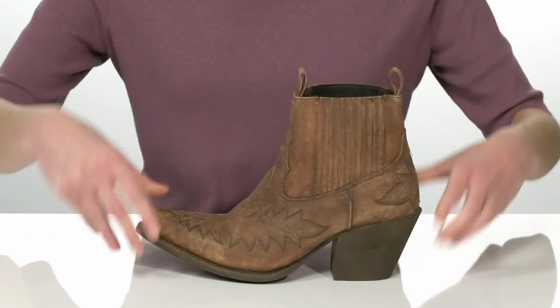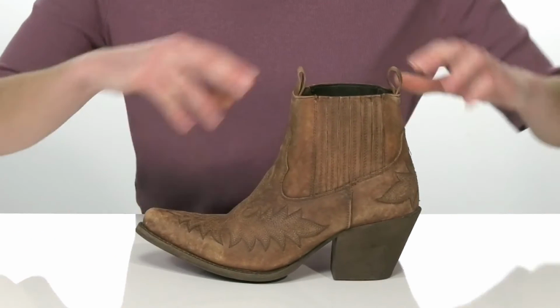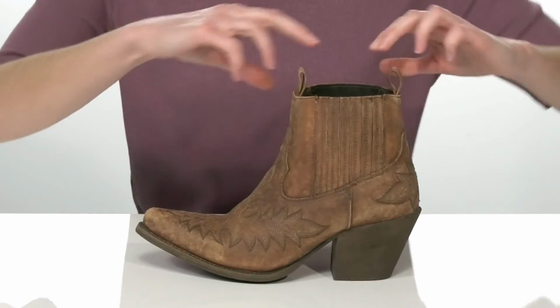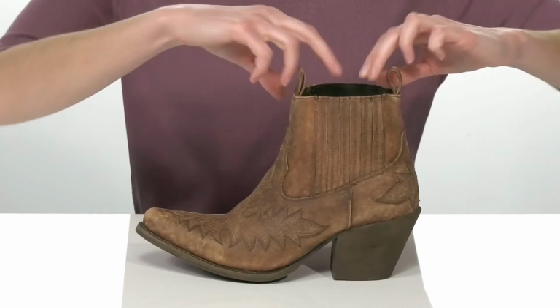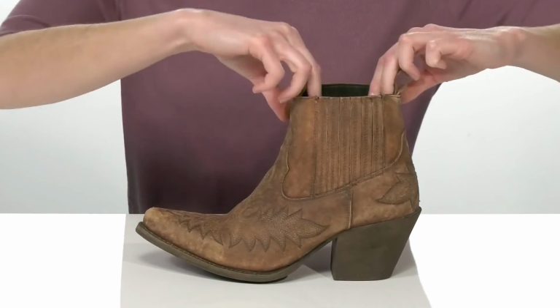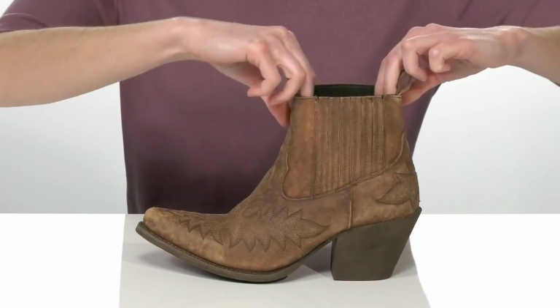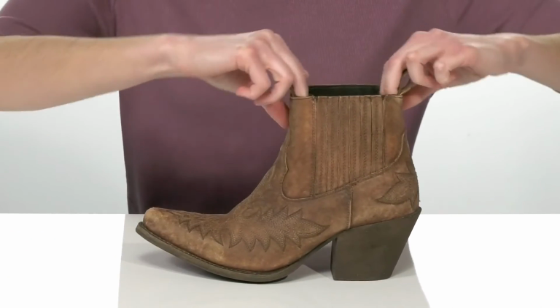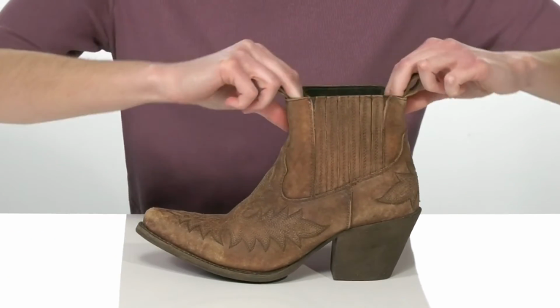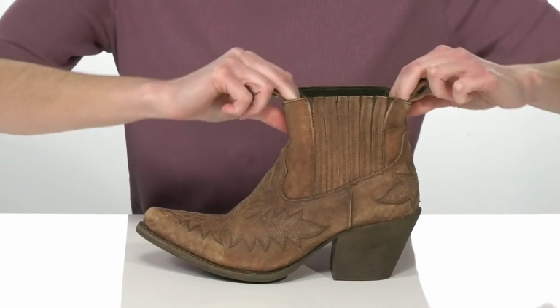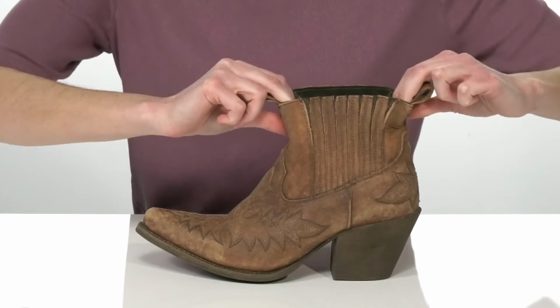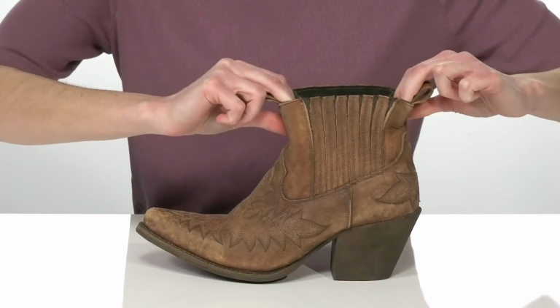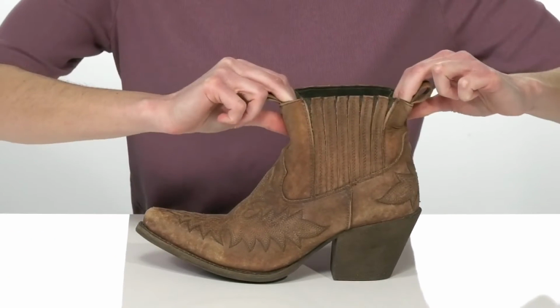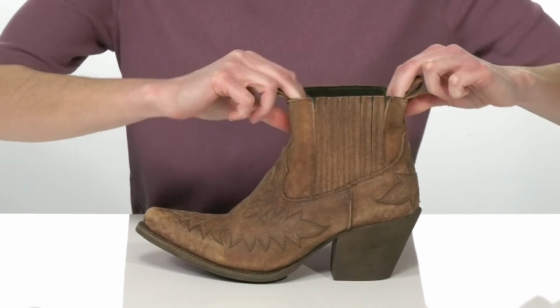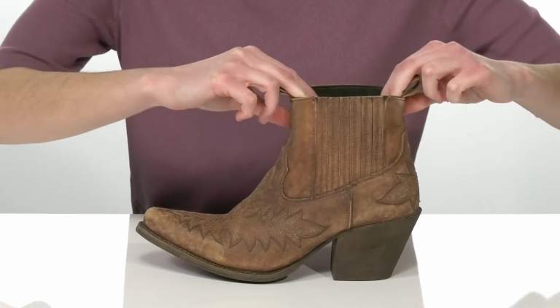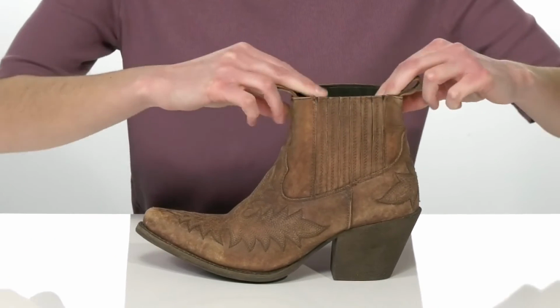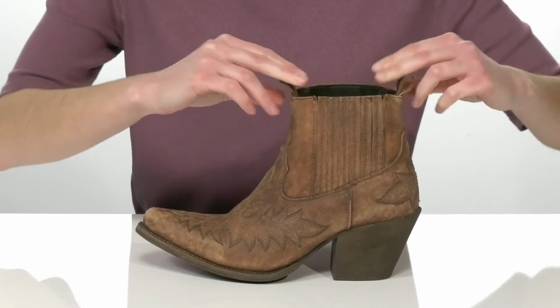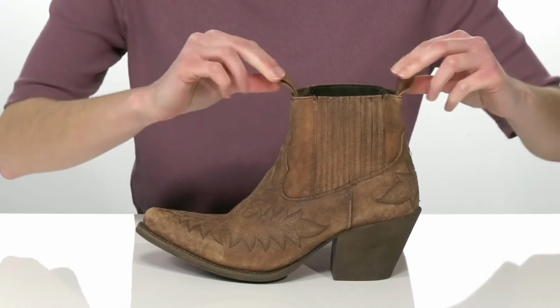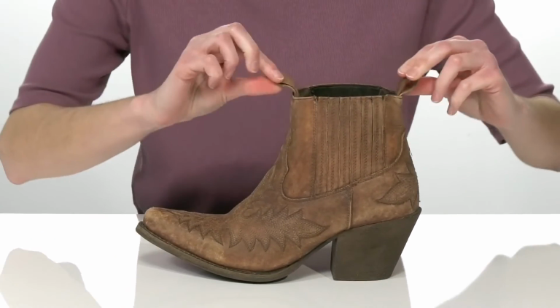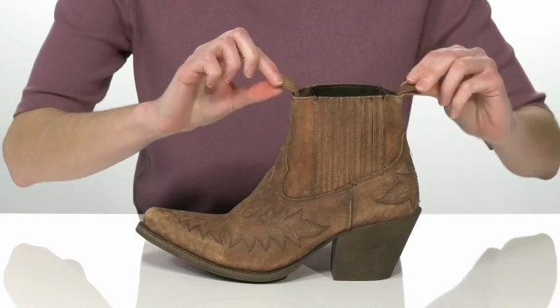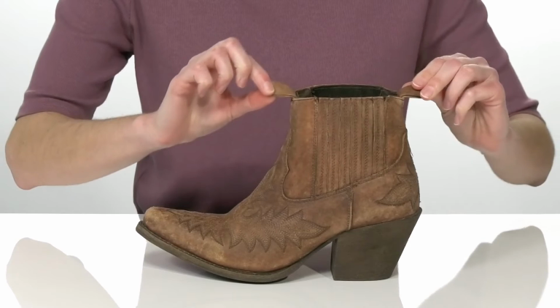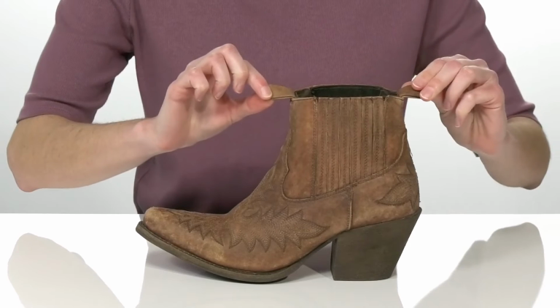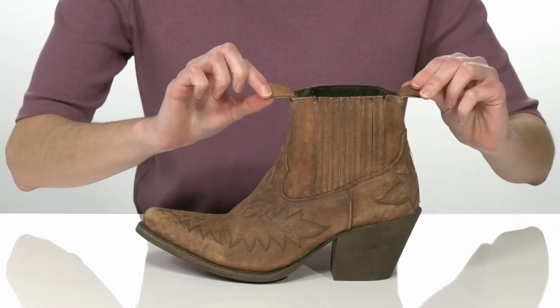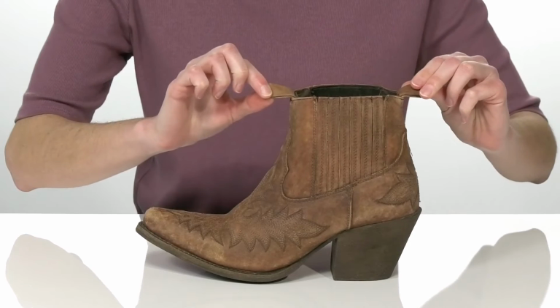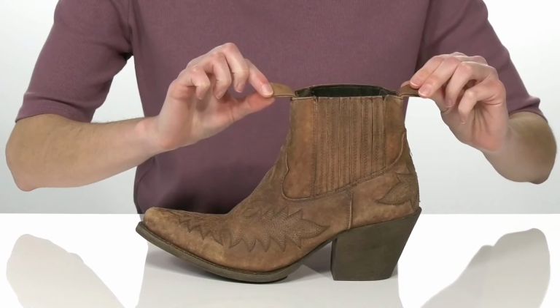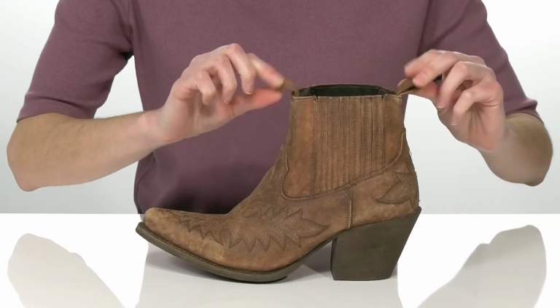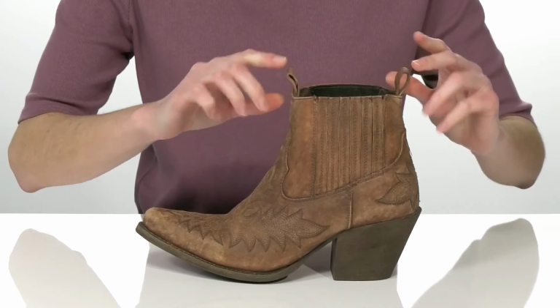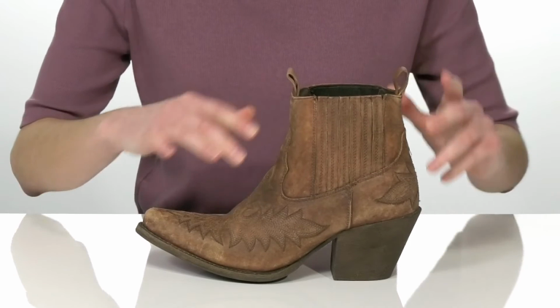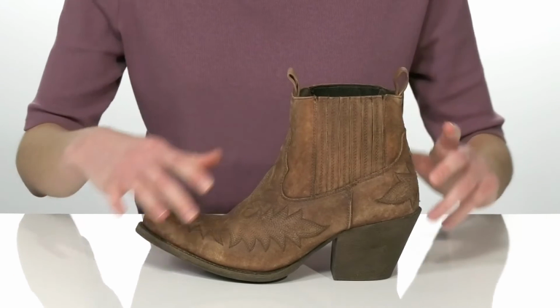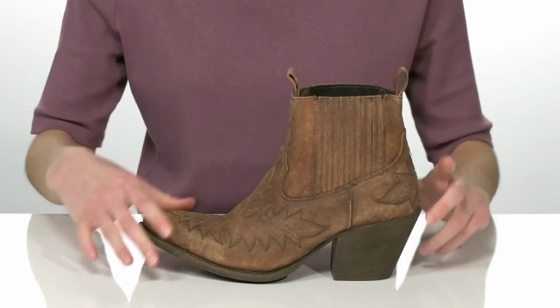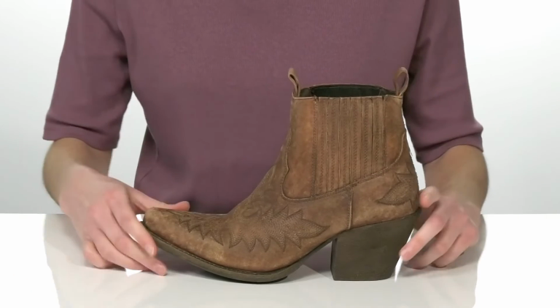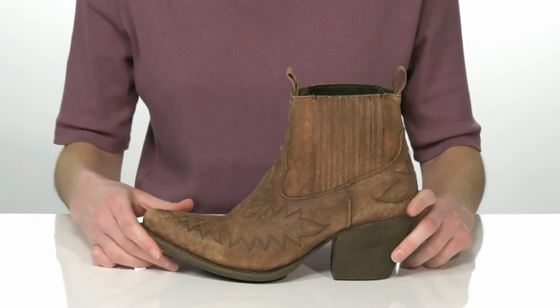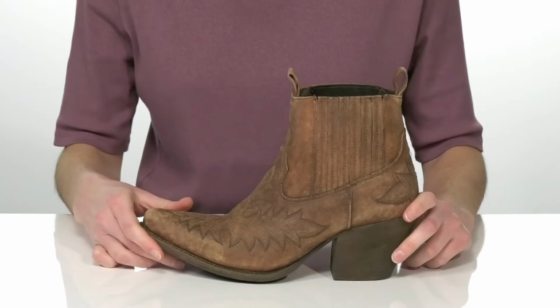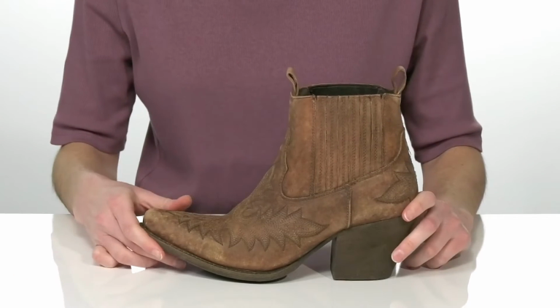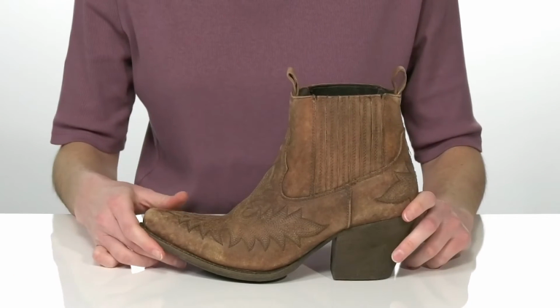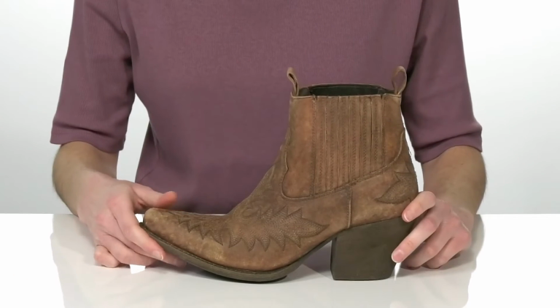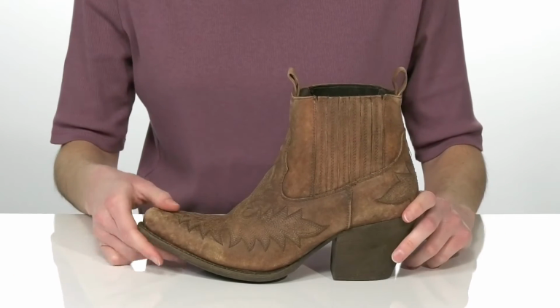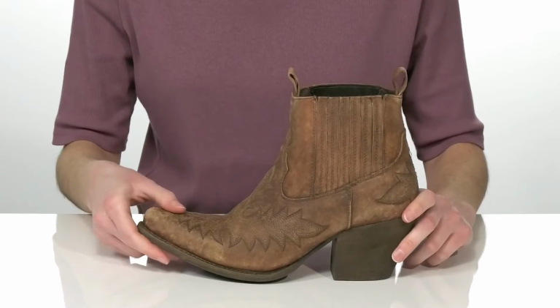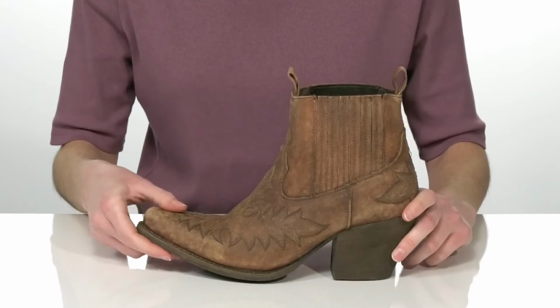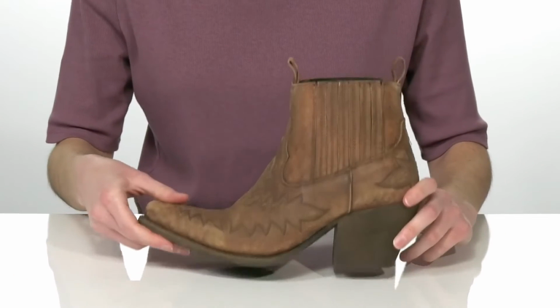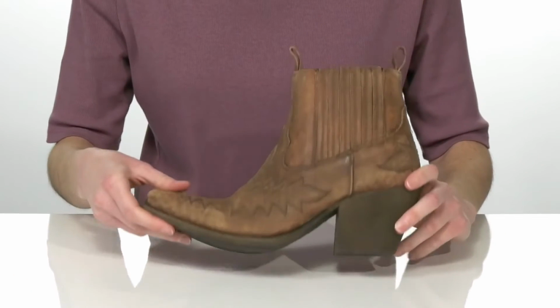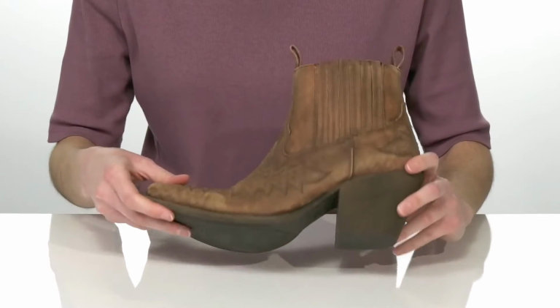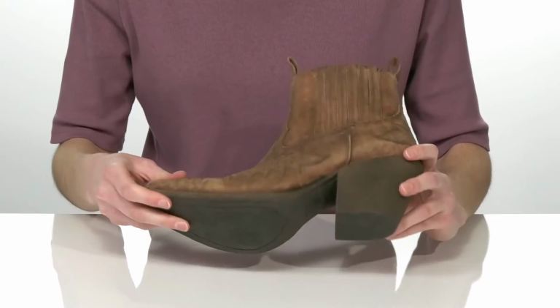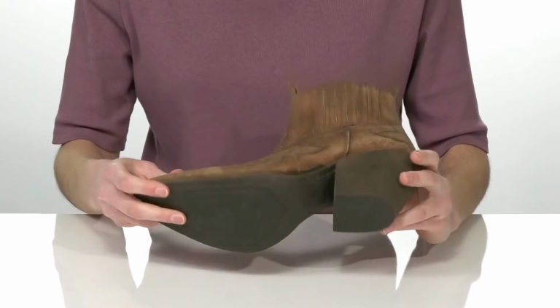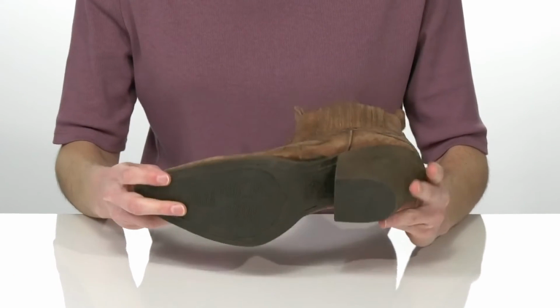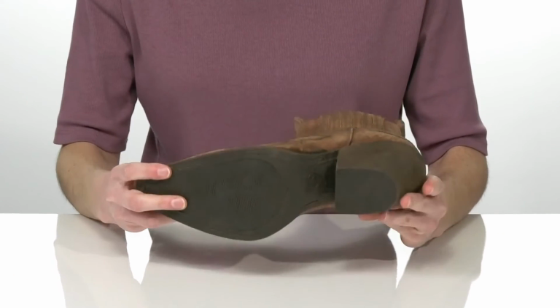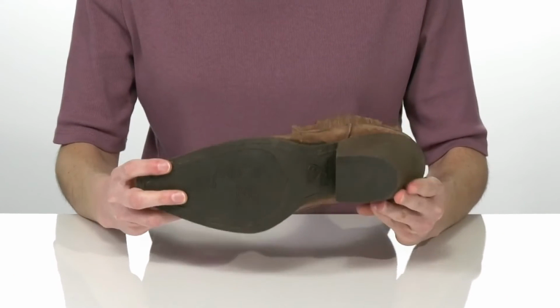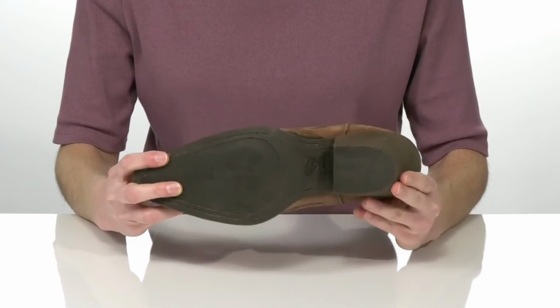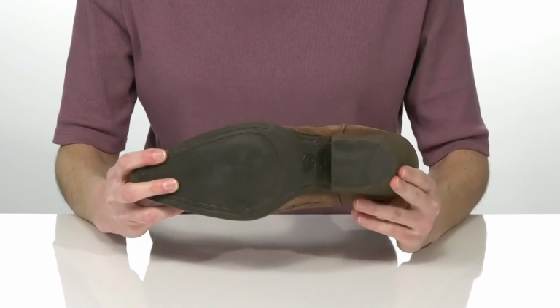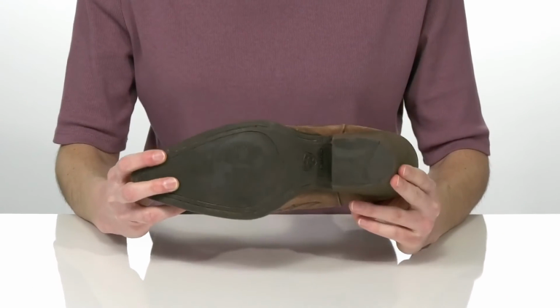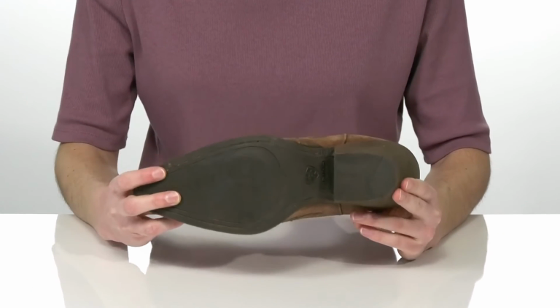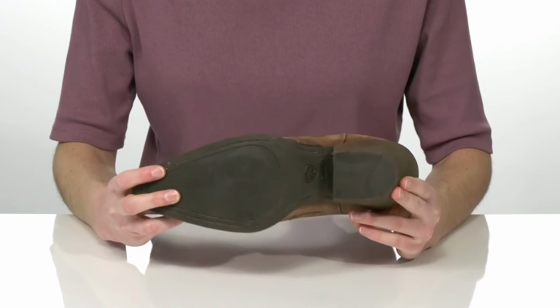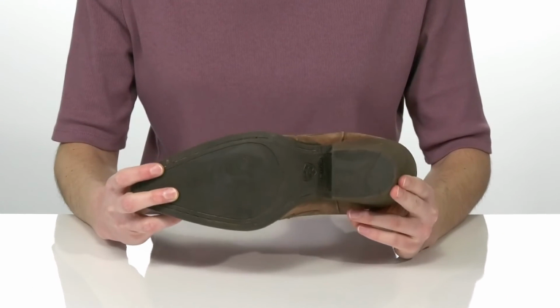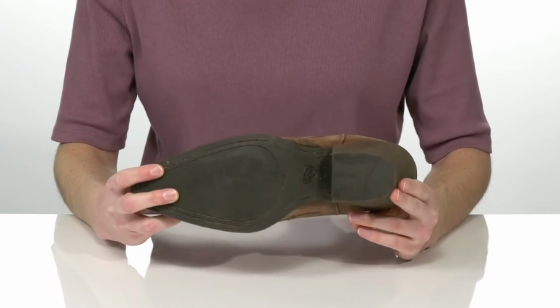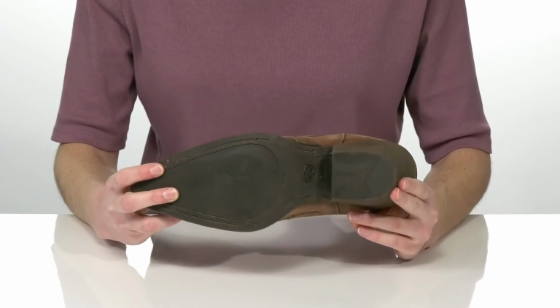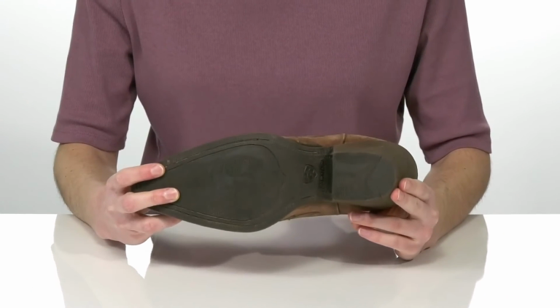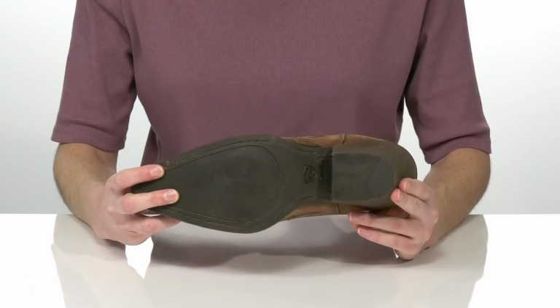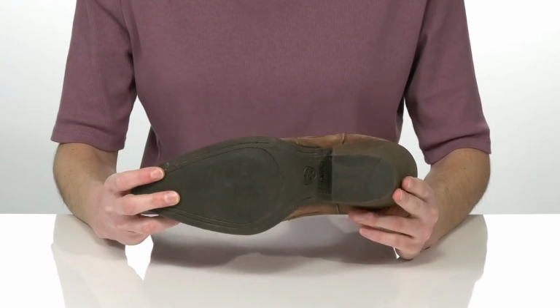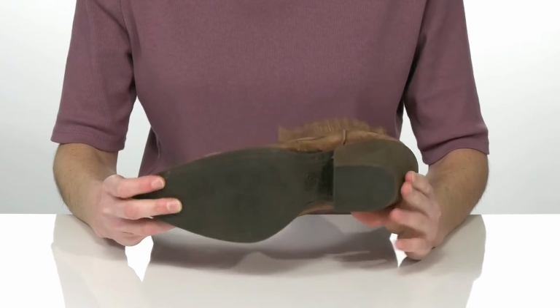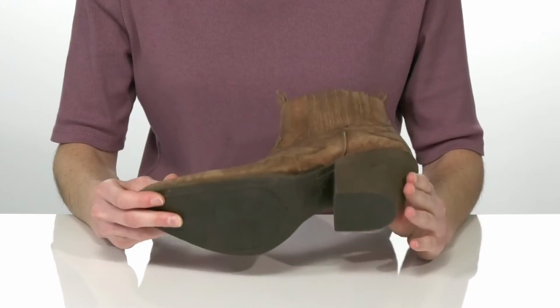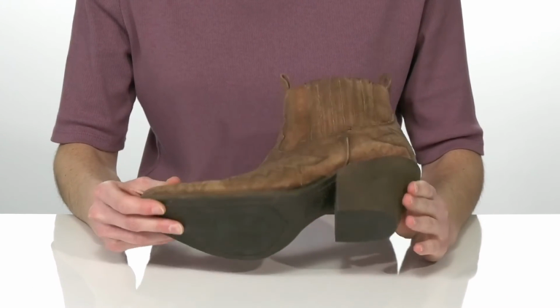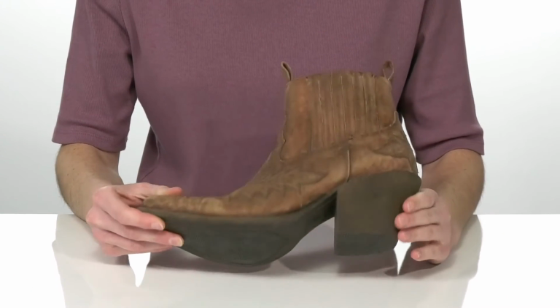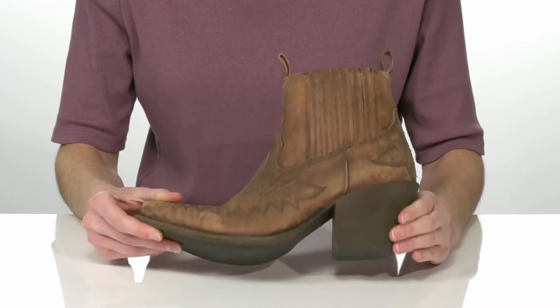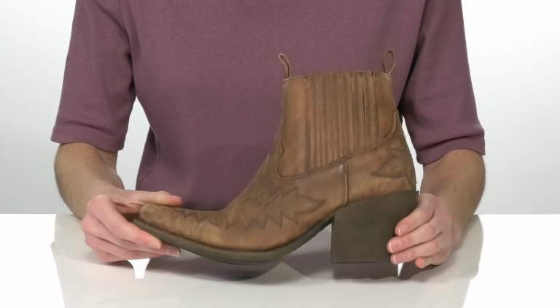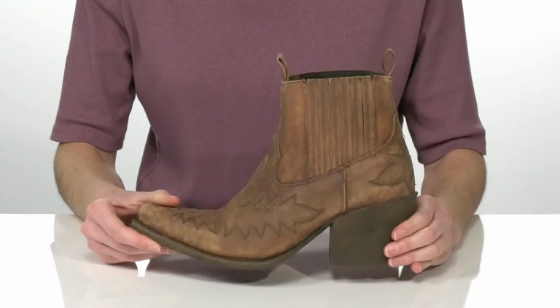At the sides, there are hidden stretch panels and the two pull loops will help you get these on and off with ease. It all sits on top of a textured outsole.